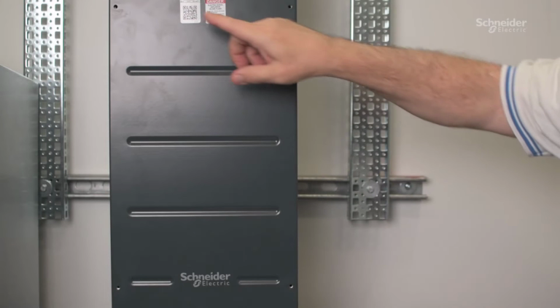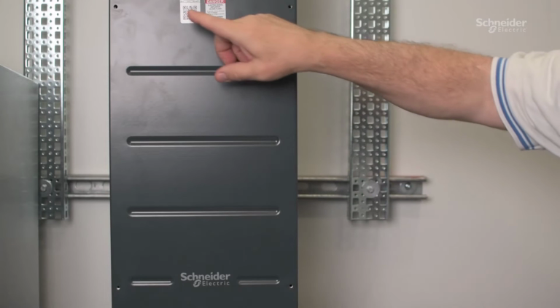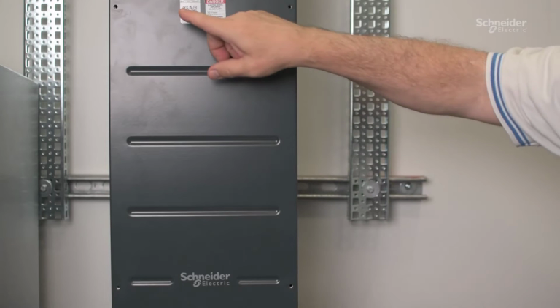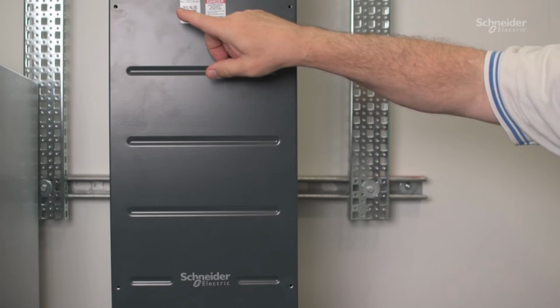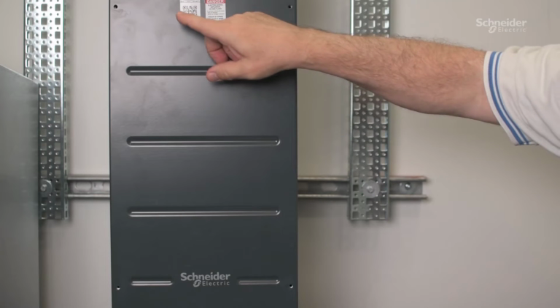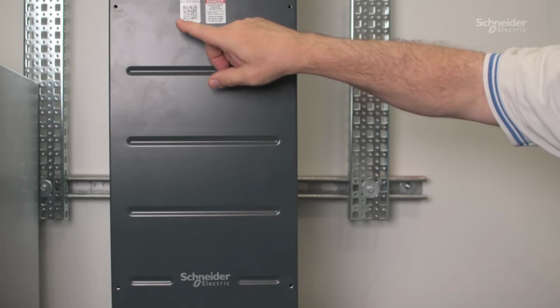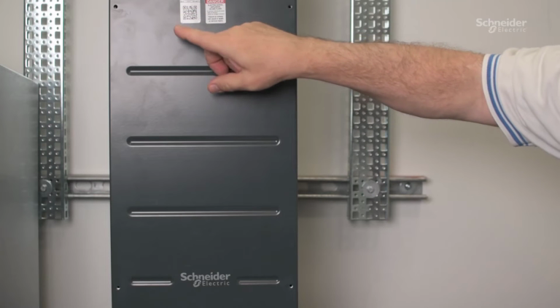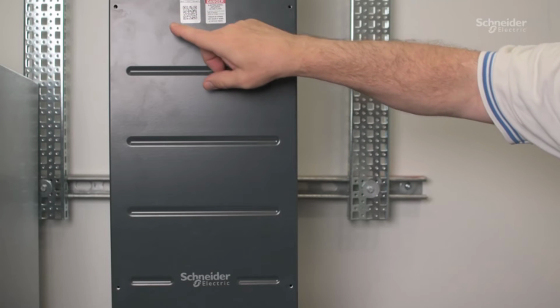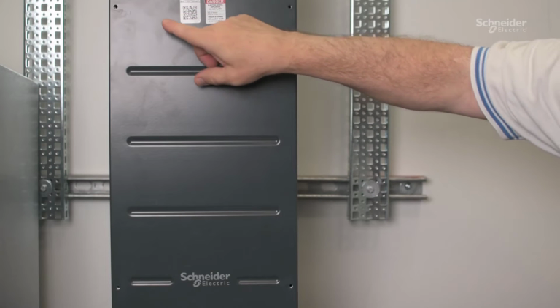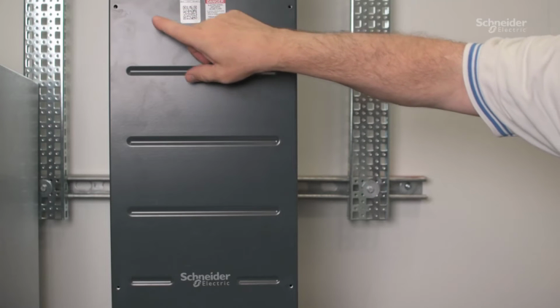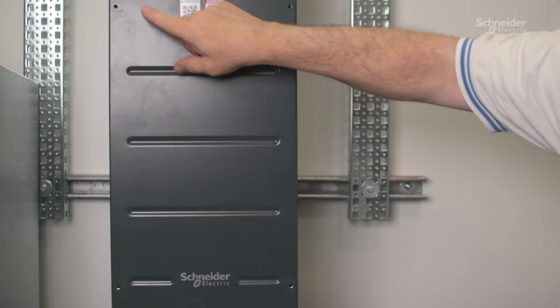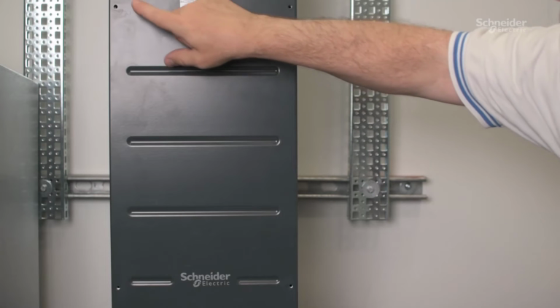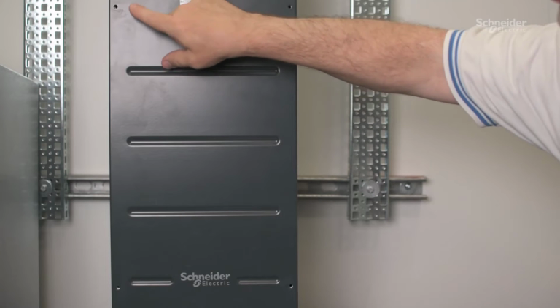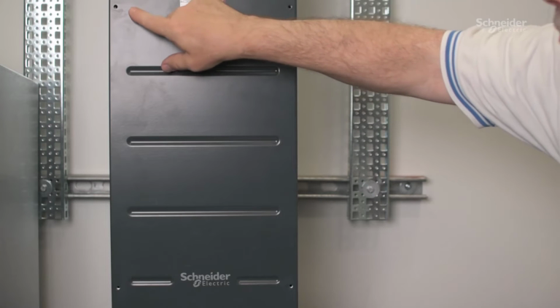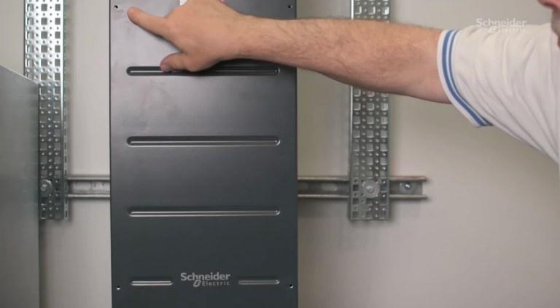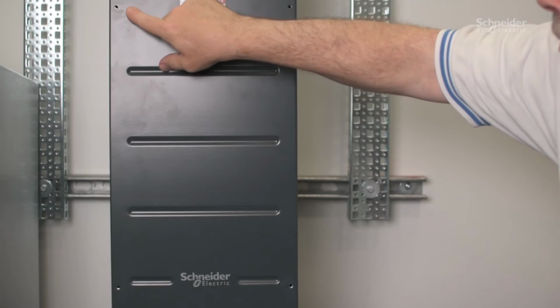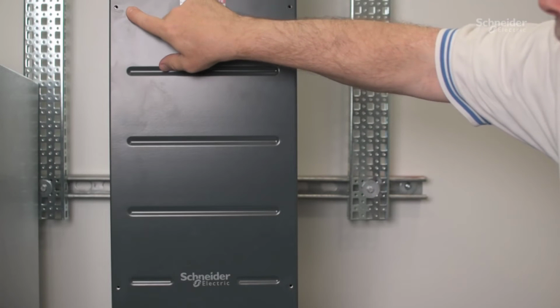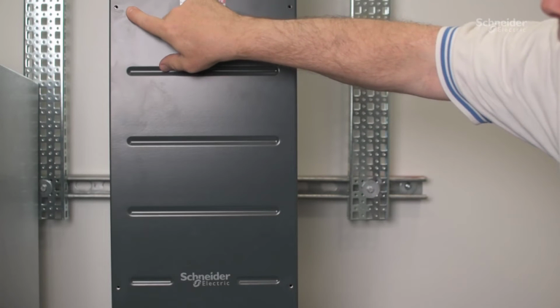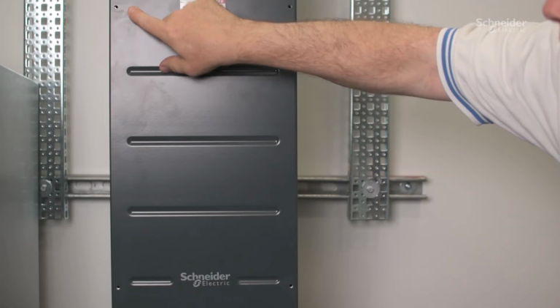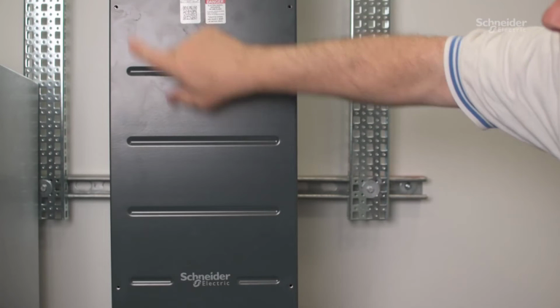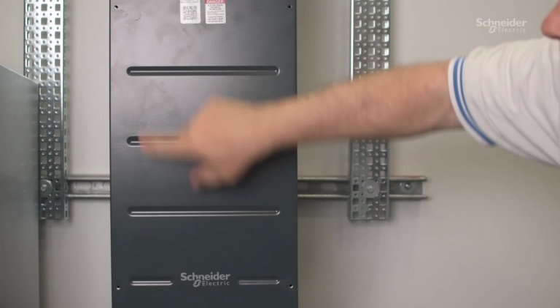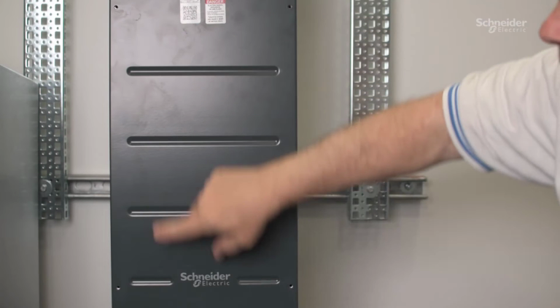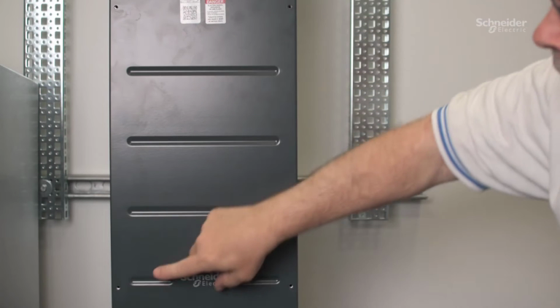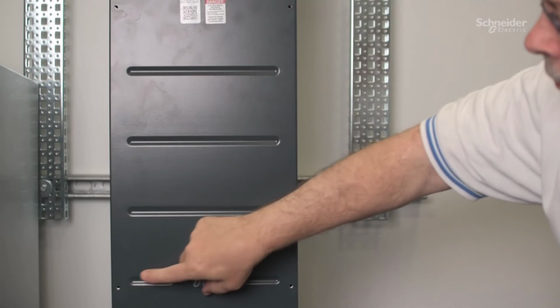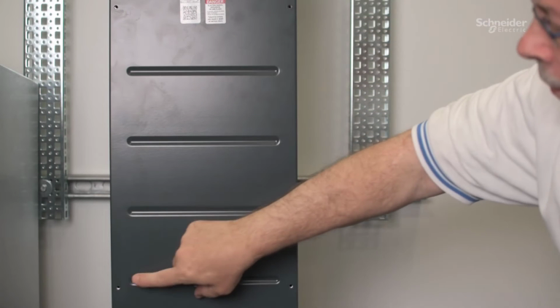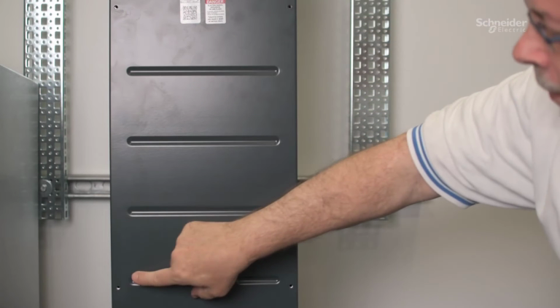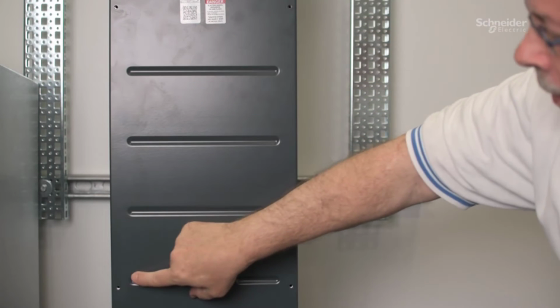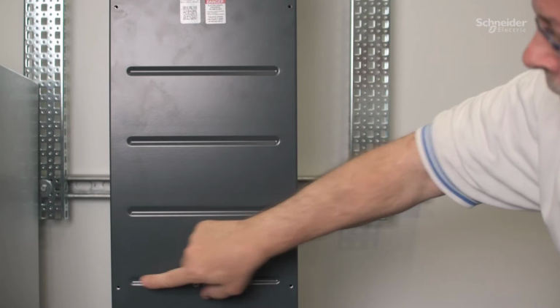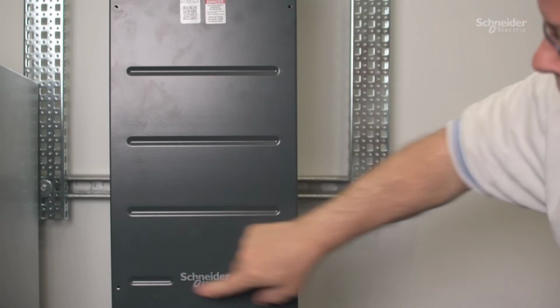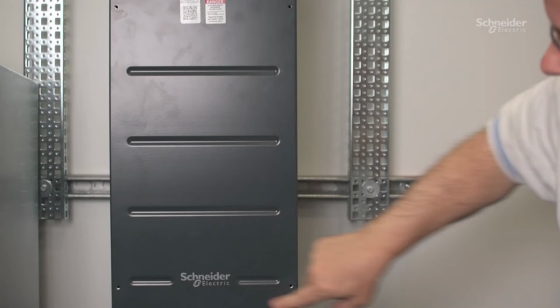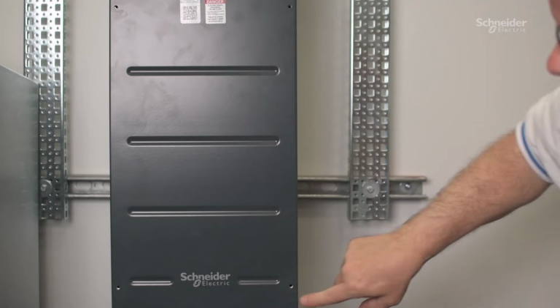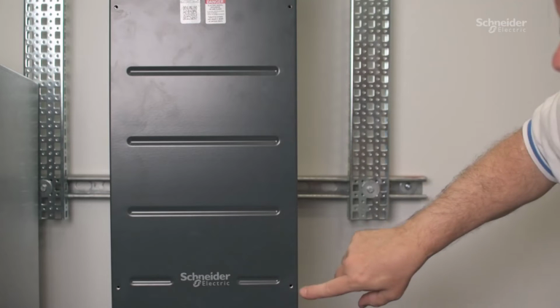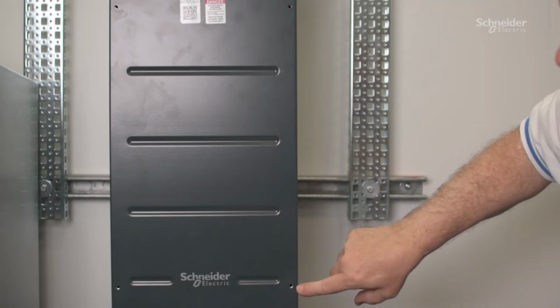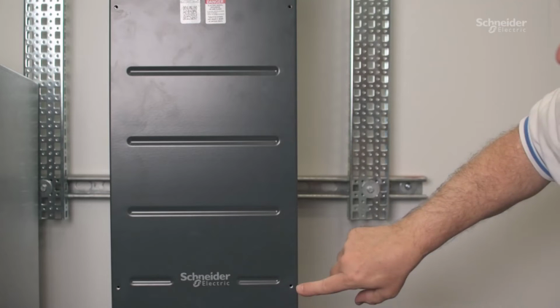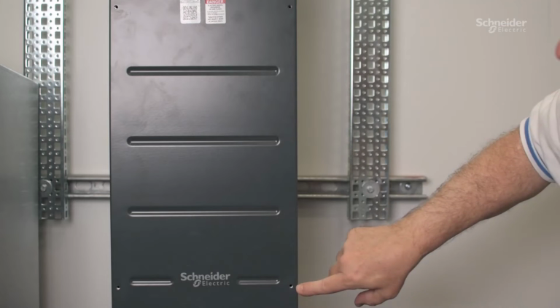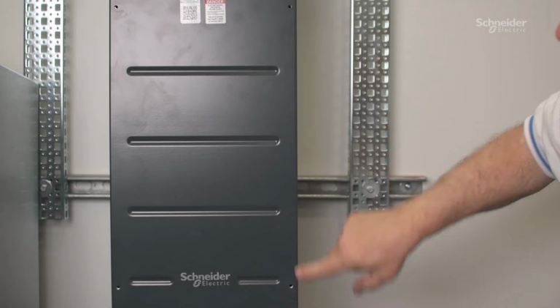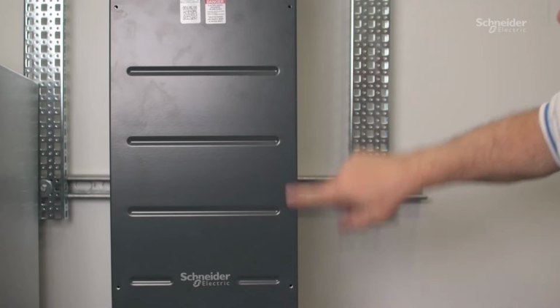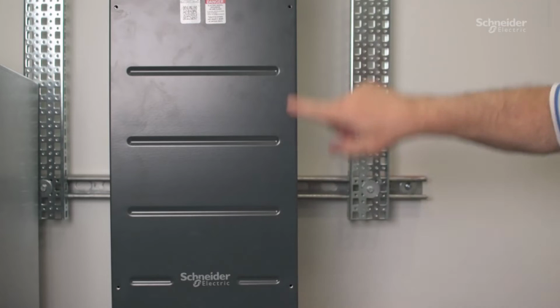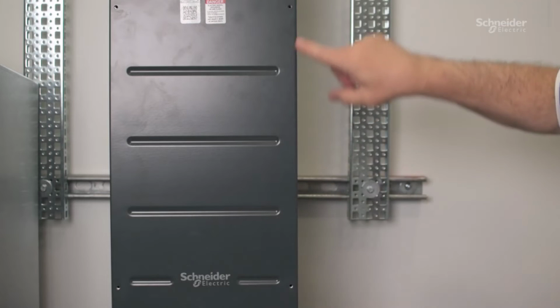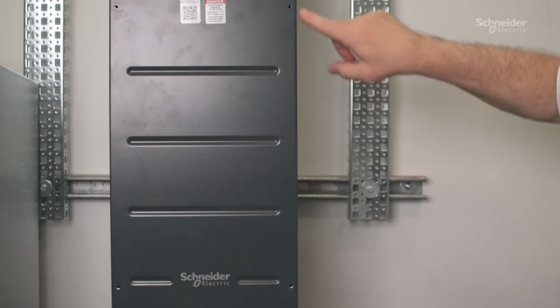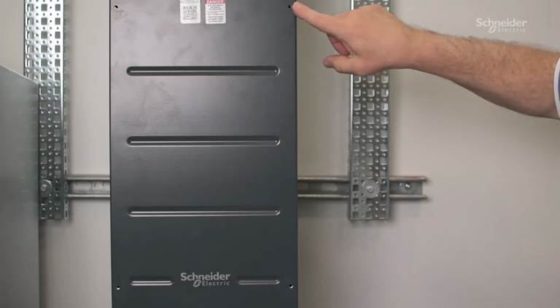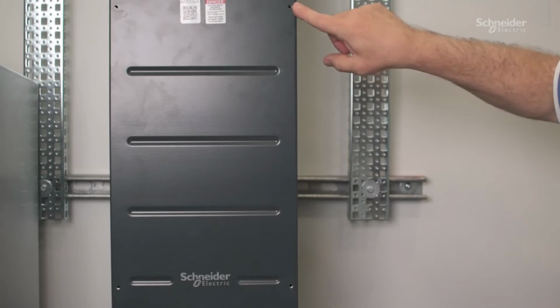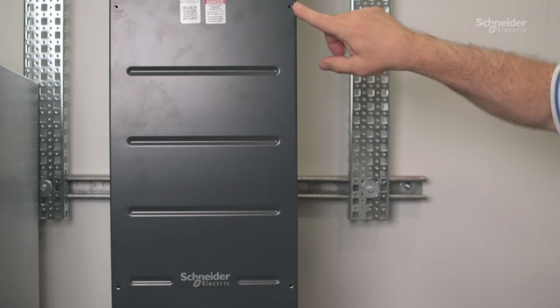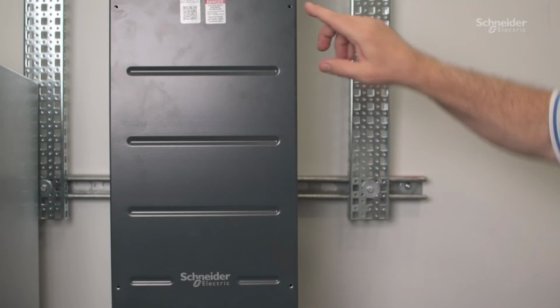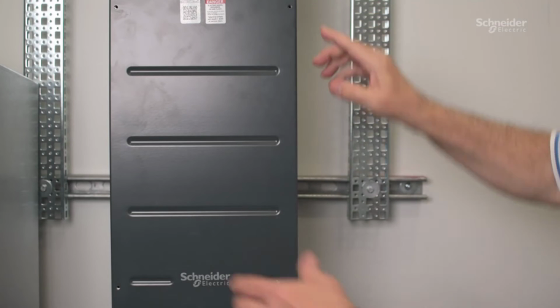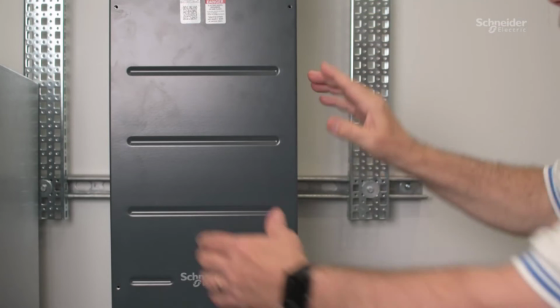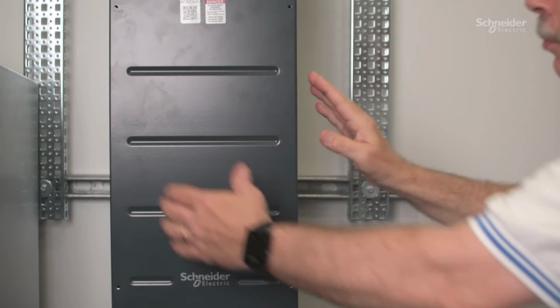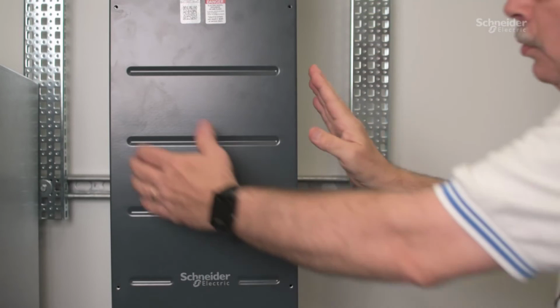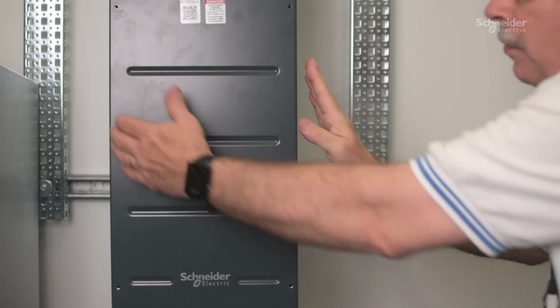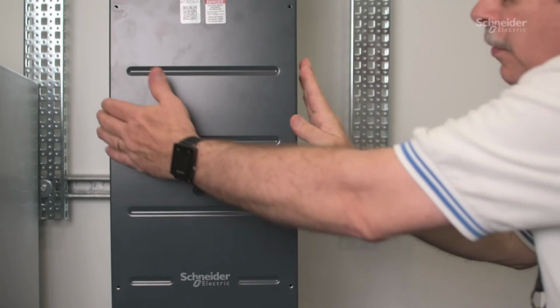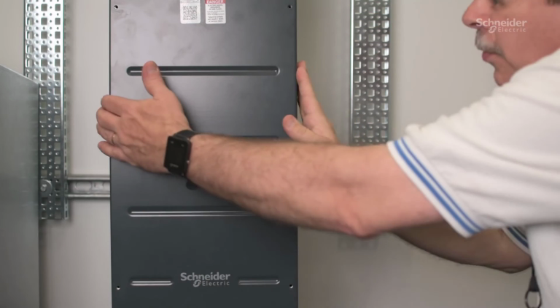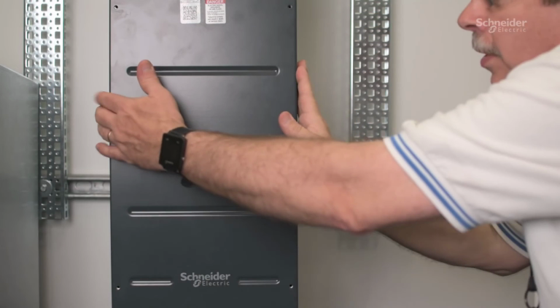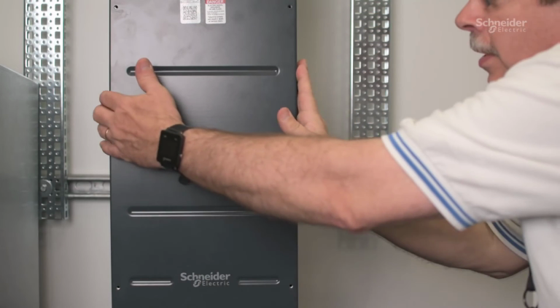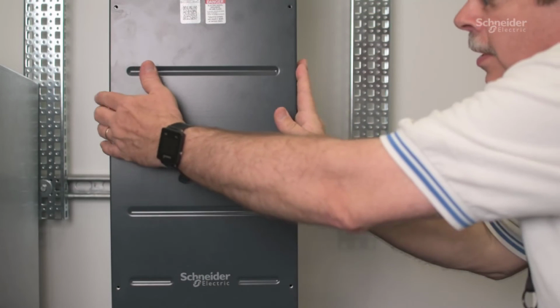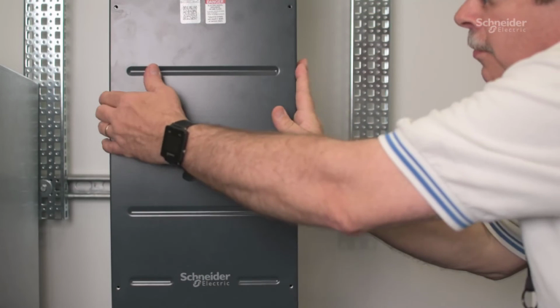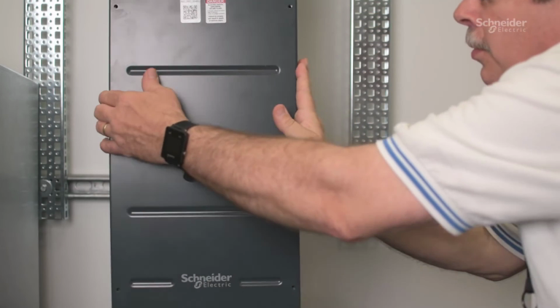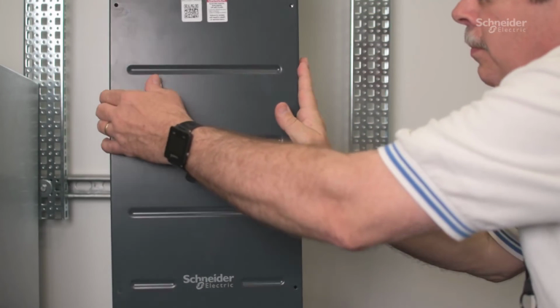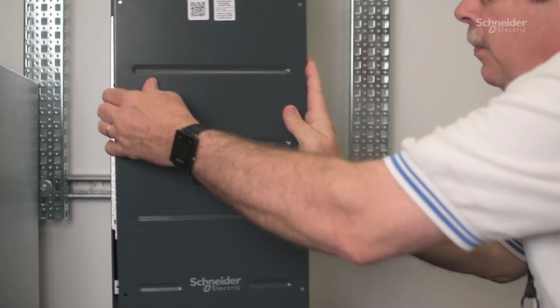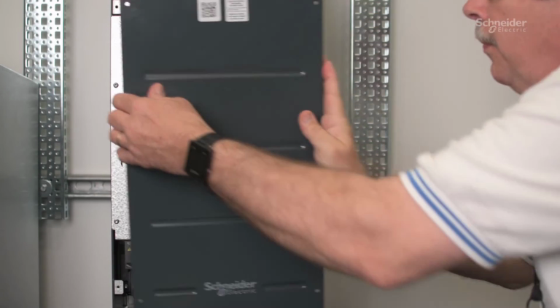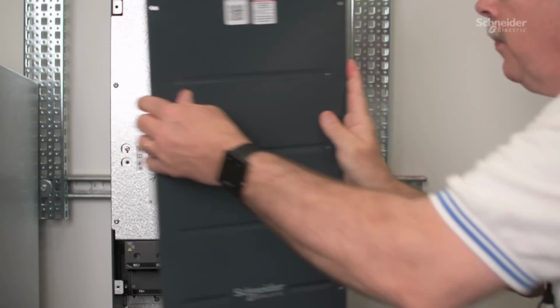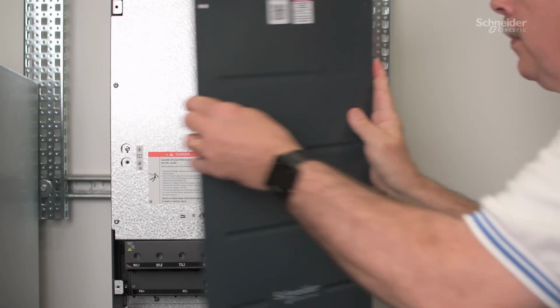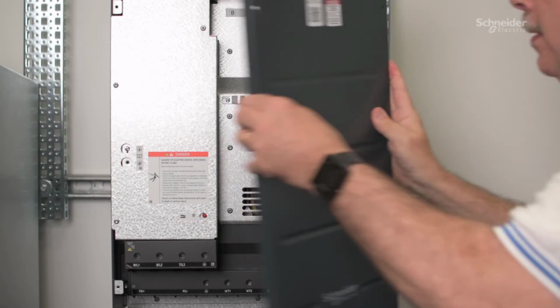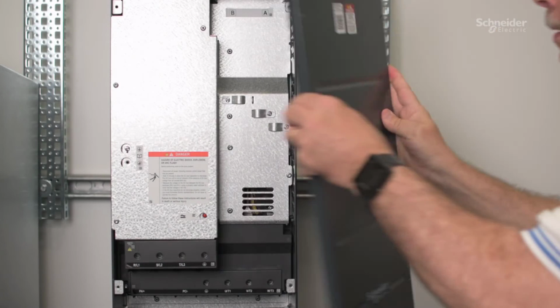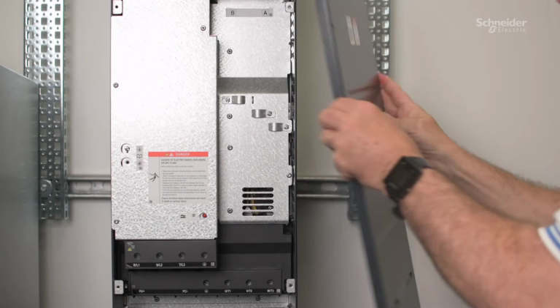Remove all front cover screws, and then remove the front panel.